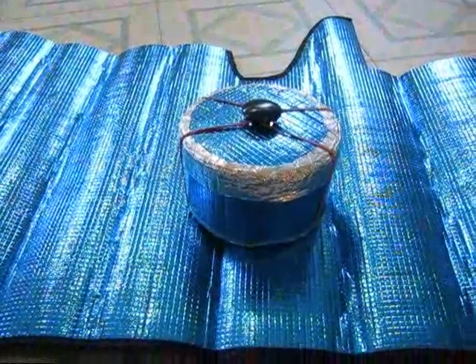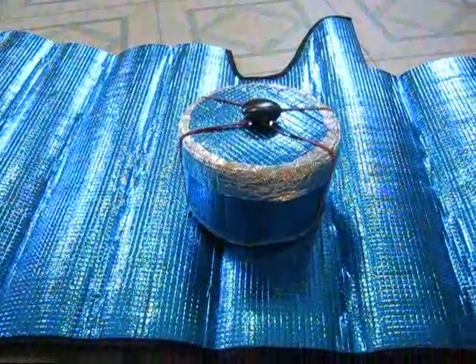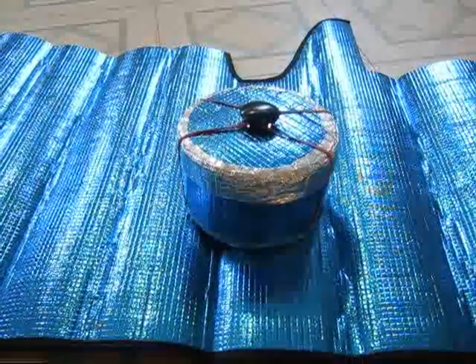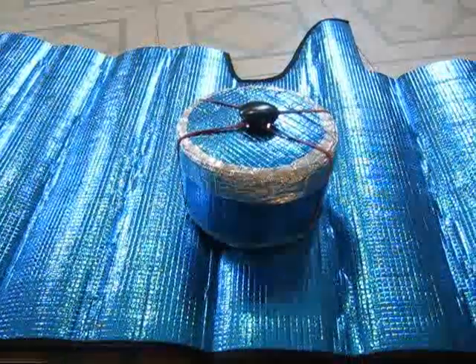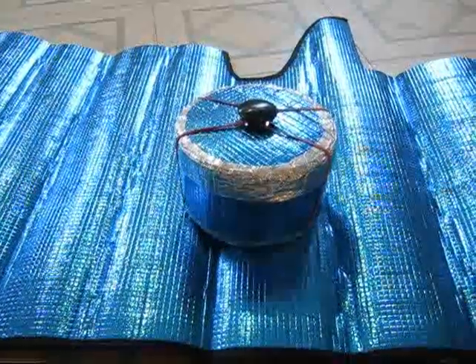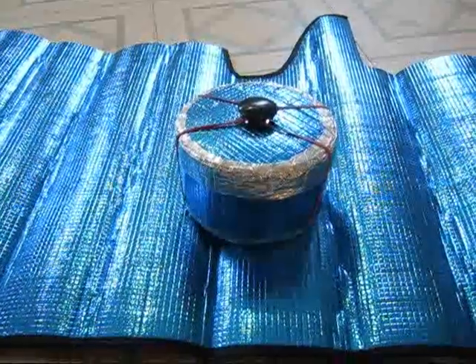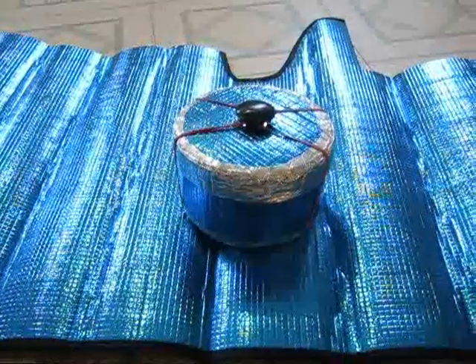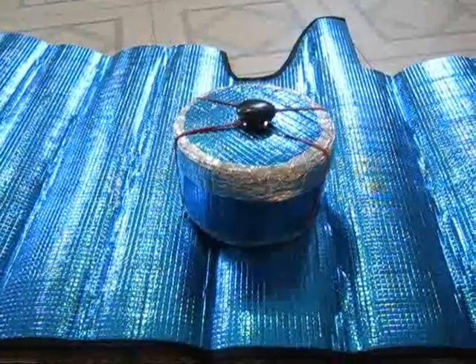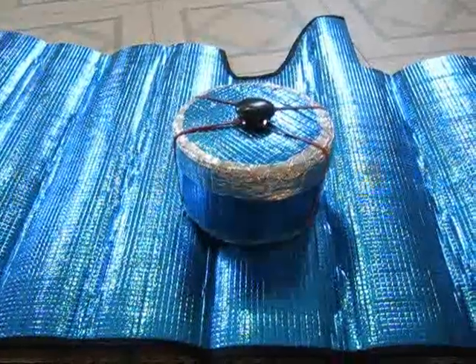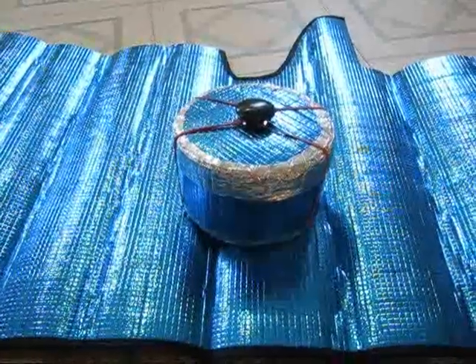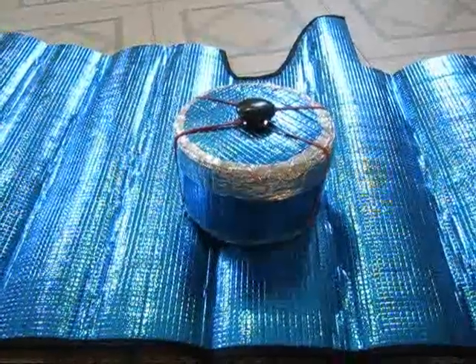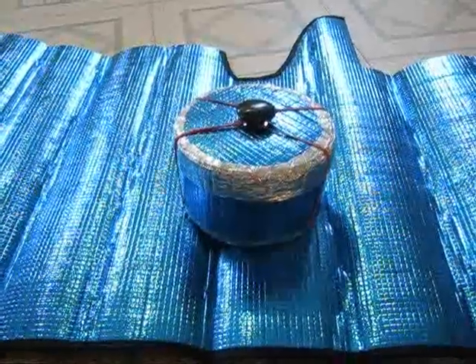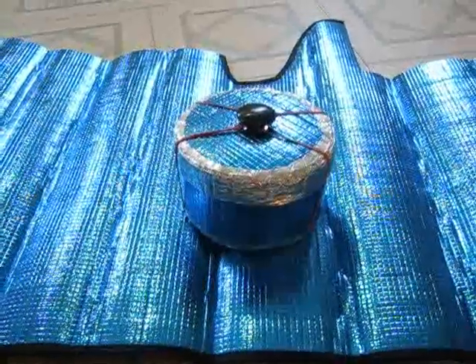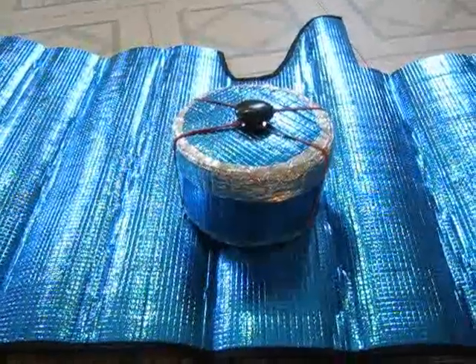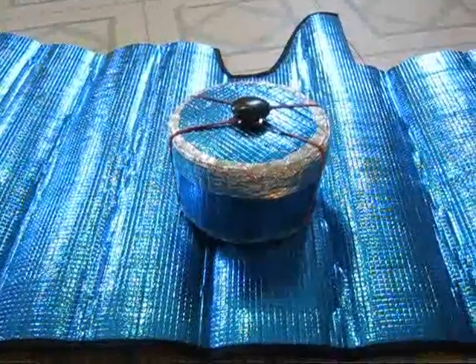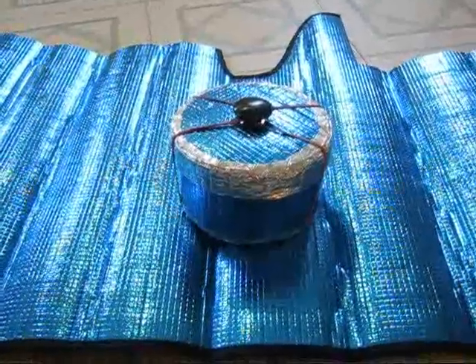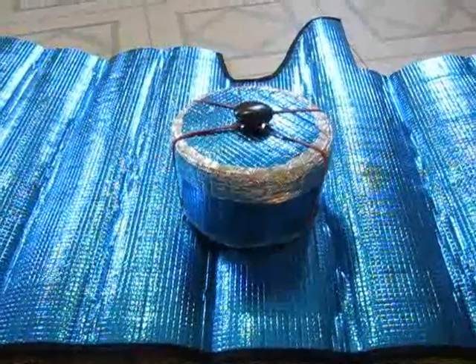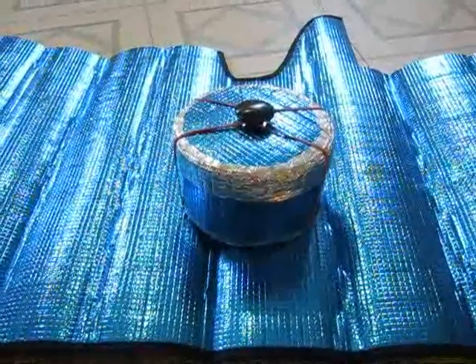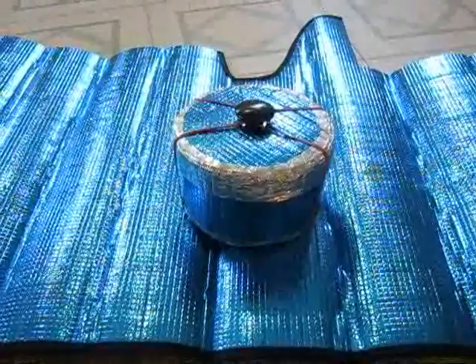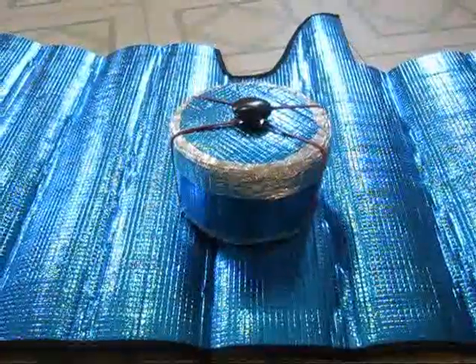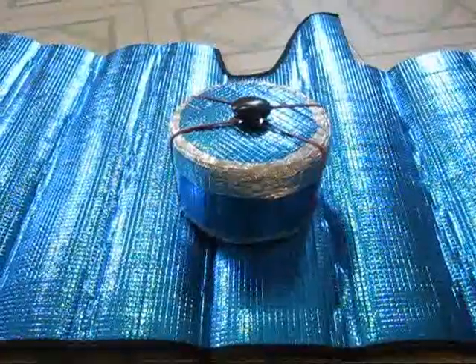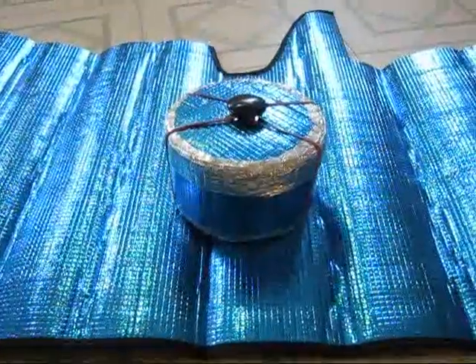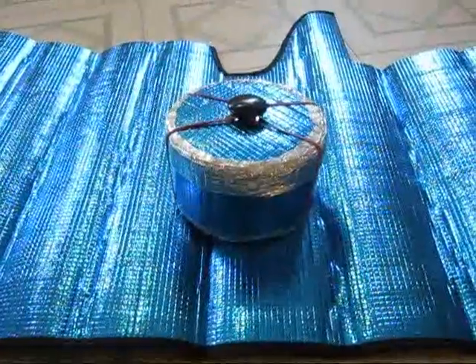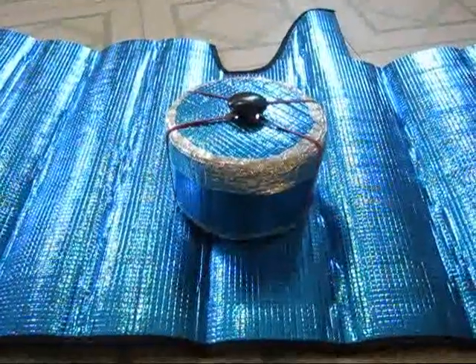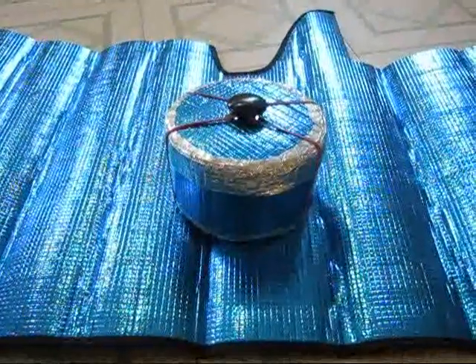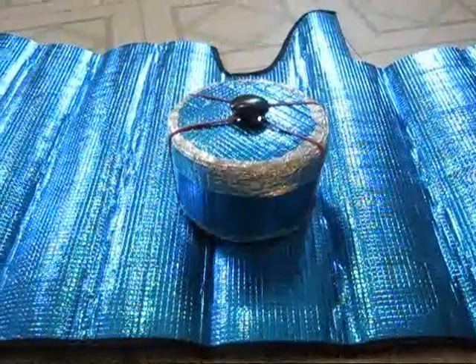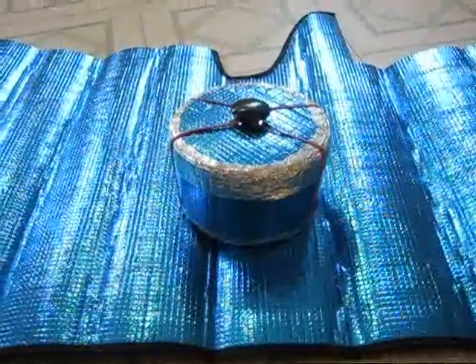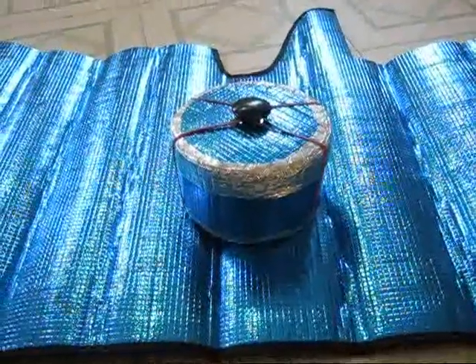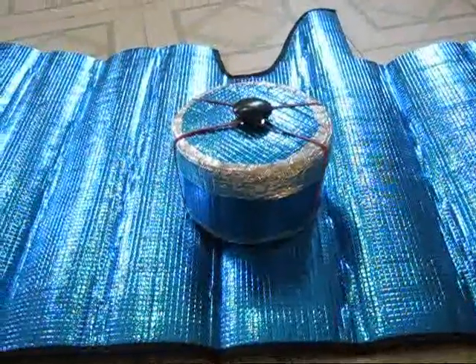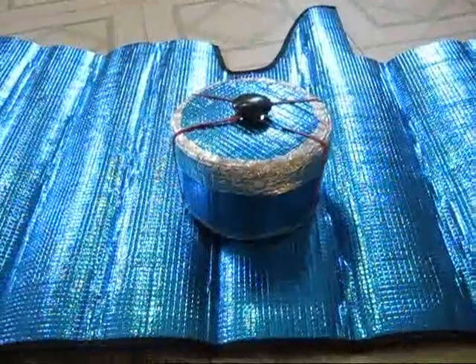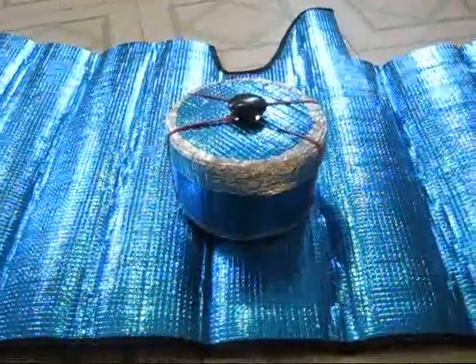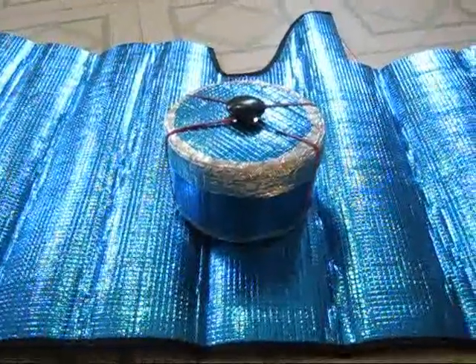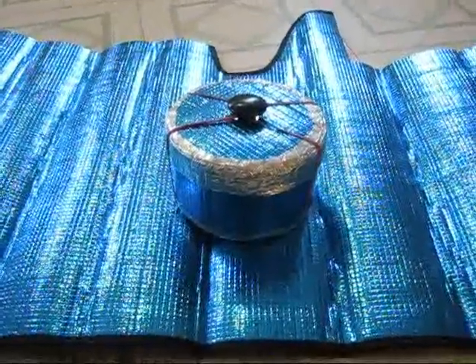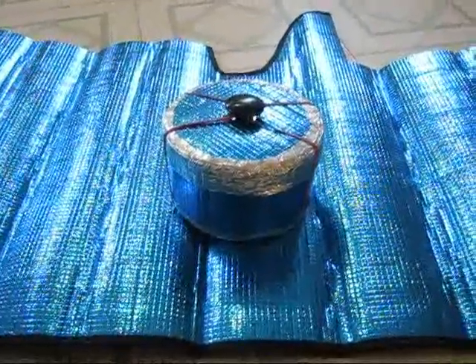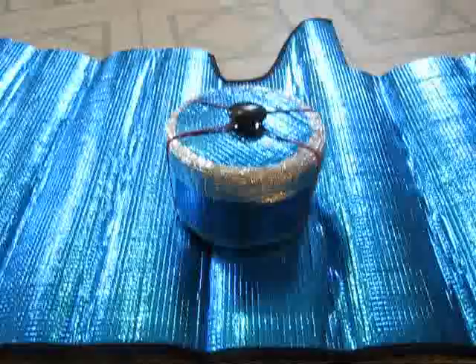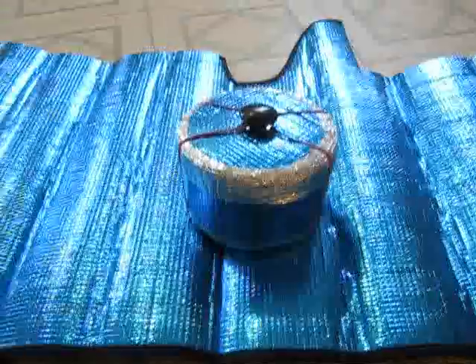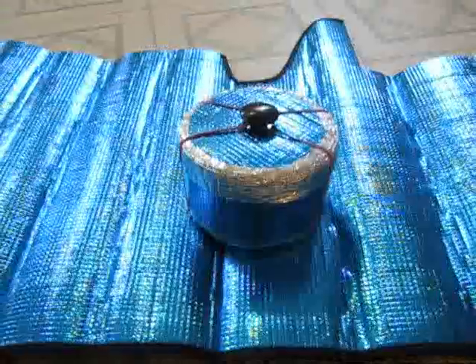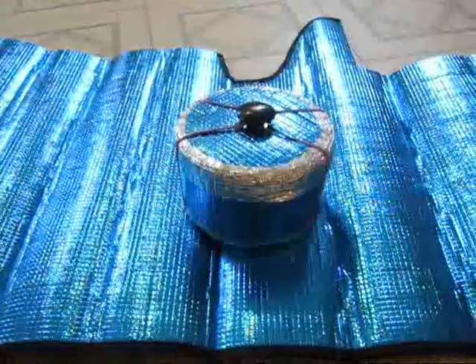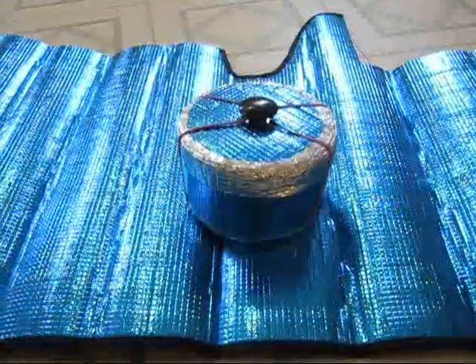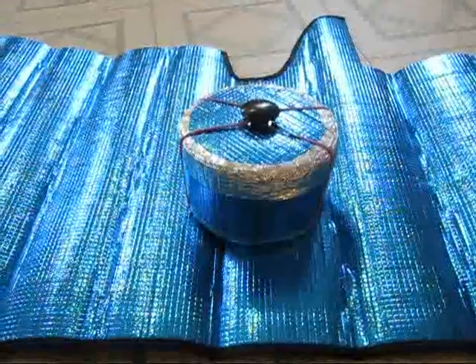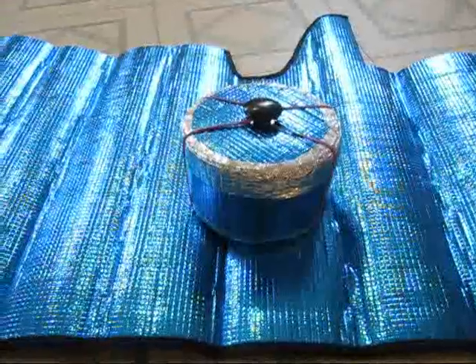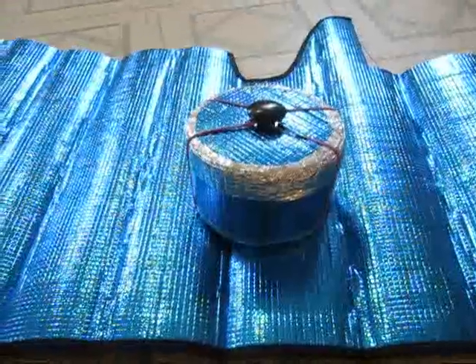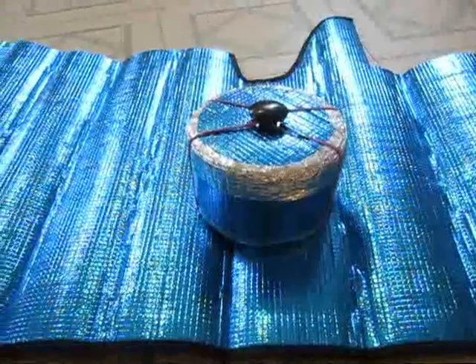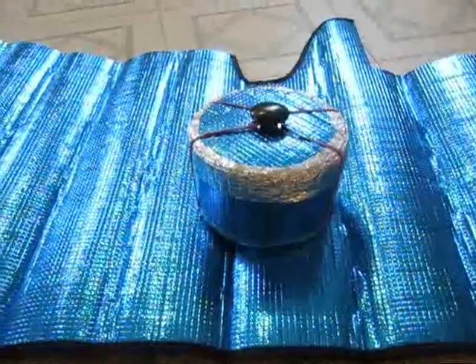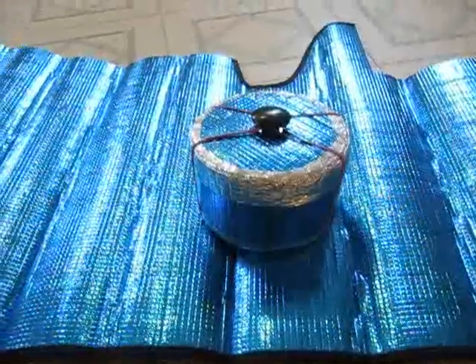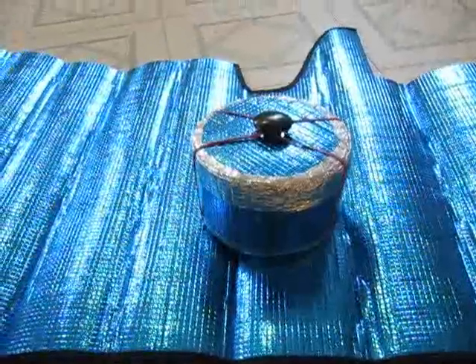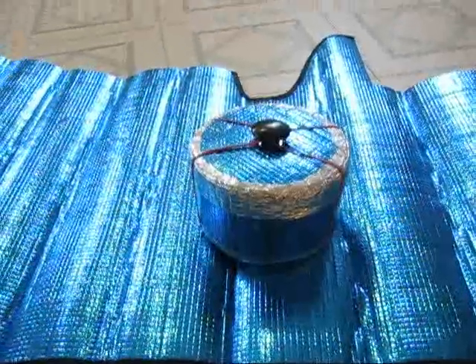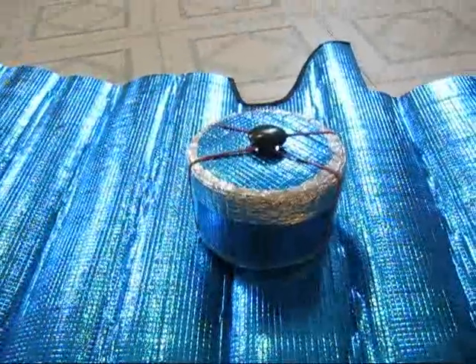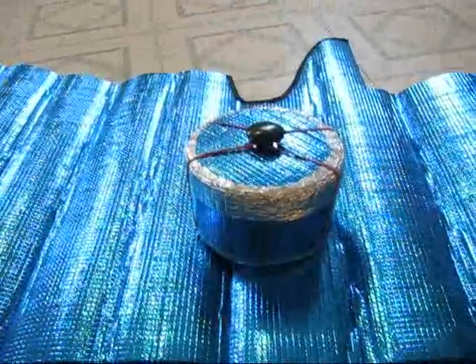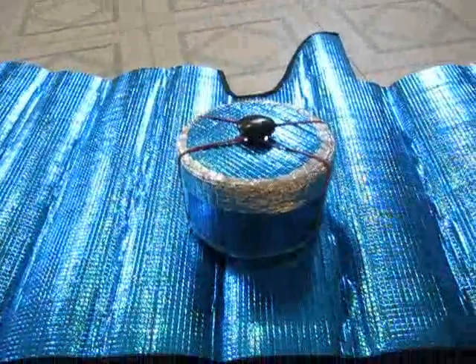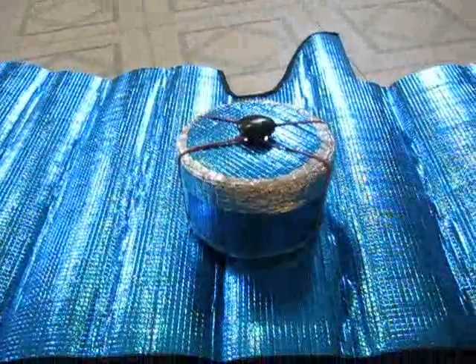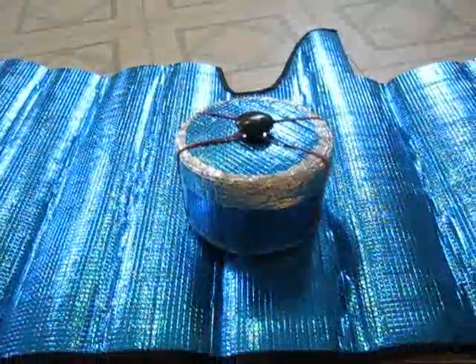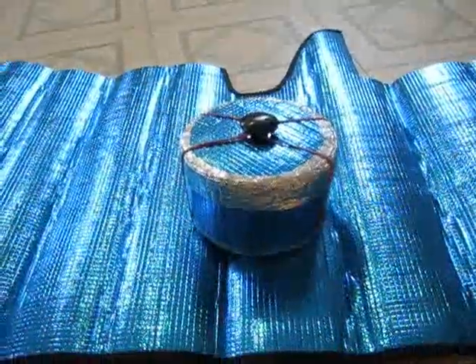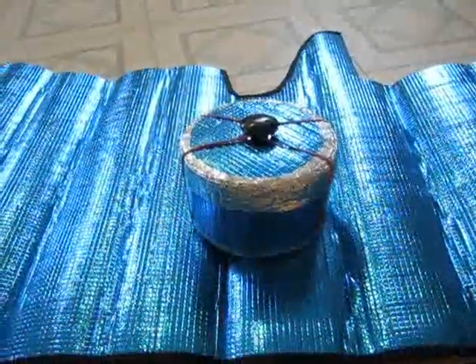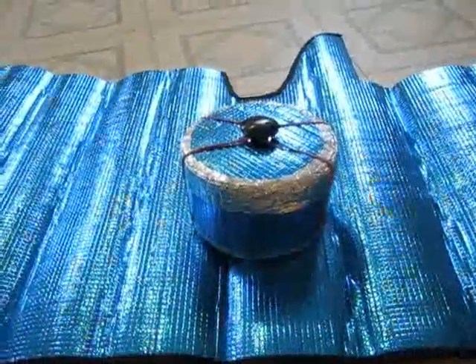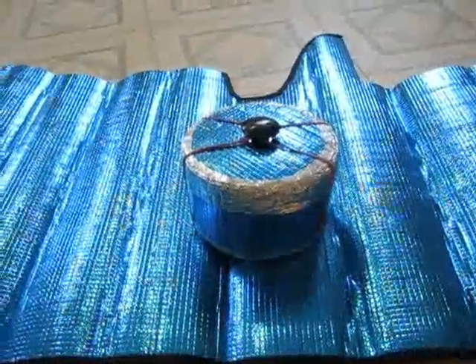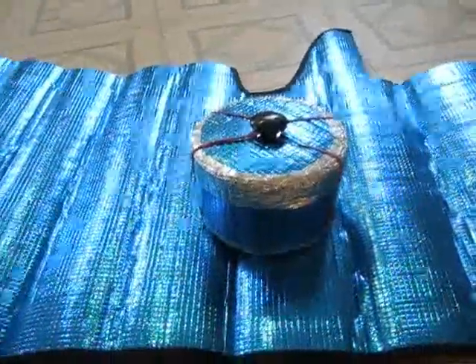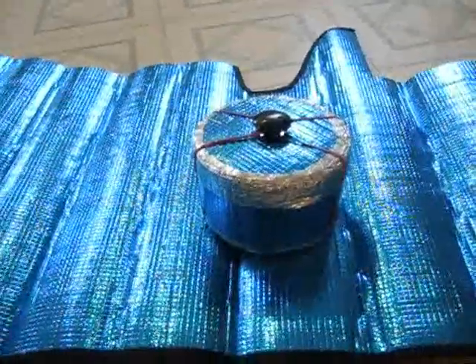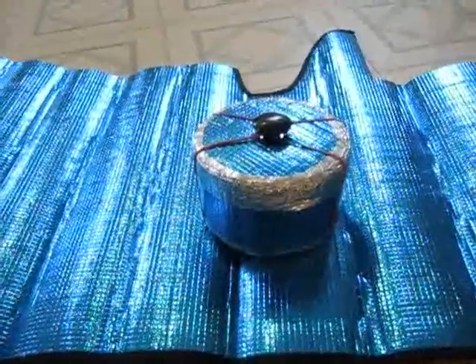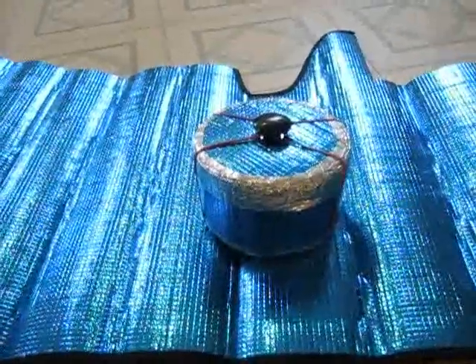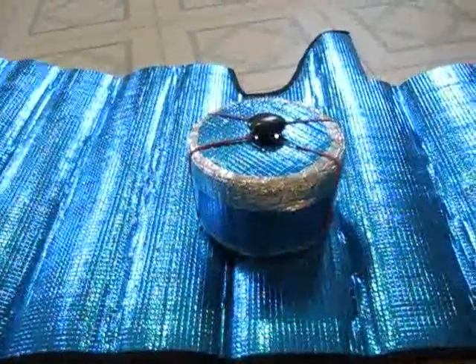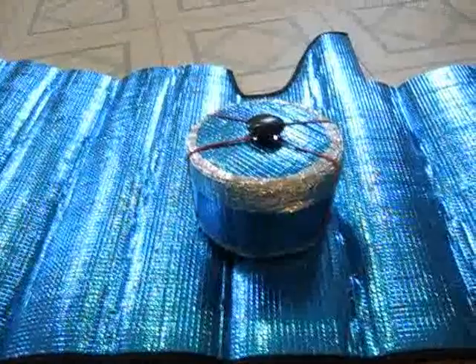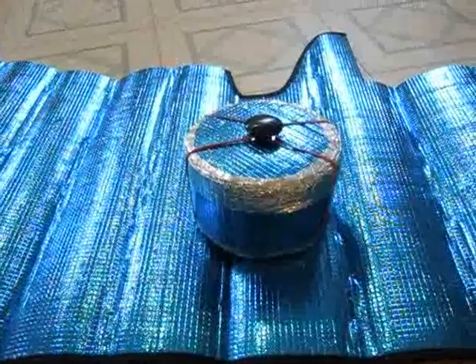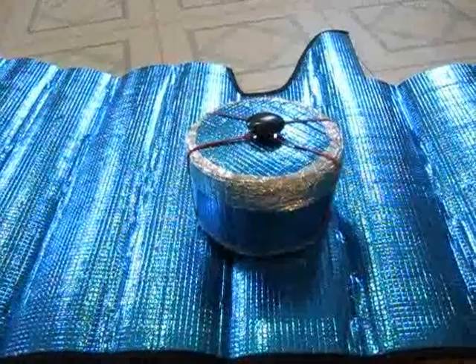Here's the pot all put together with the cozy on it. I'll take it apart and let you see how it all looks piece by piece.